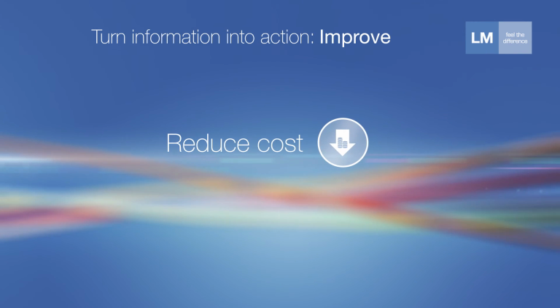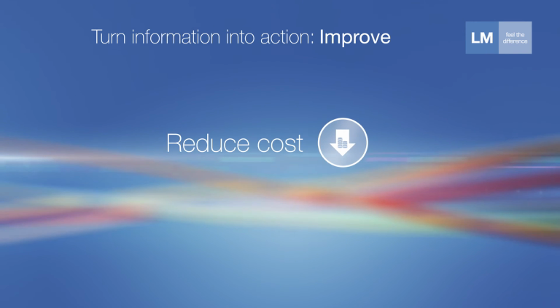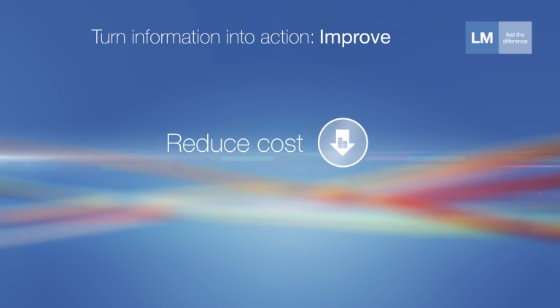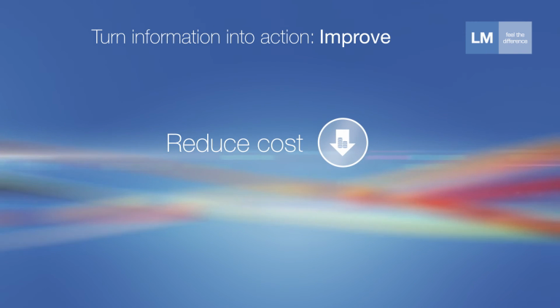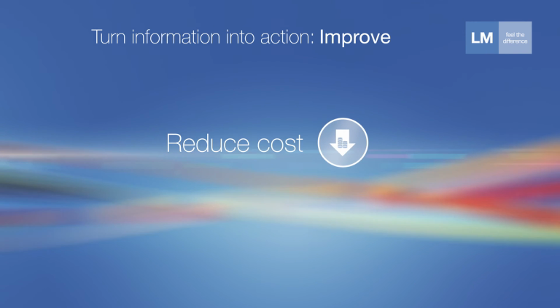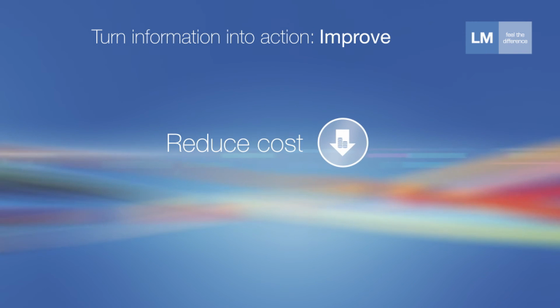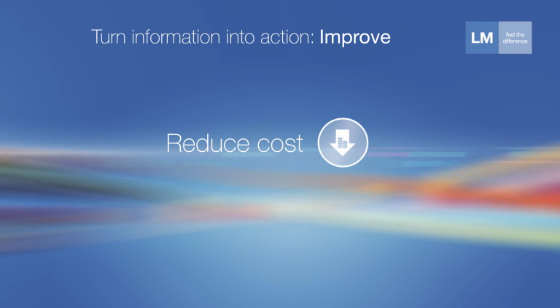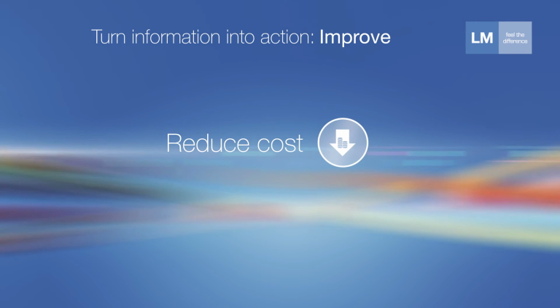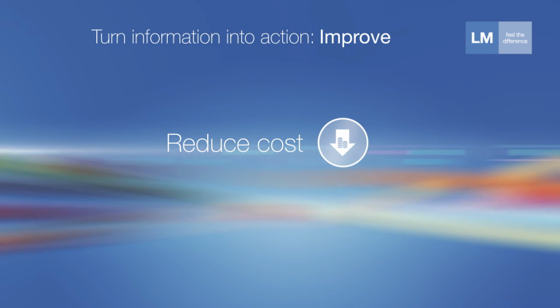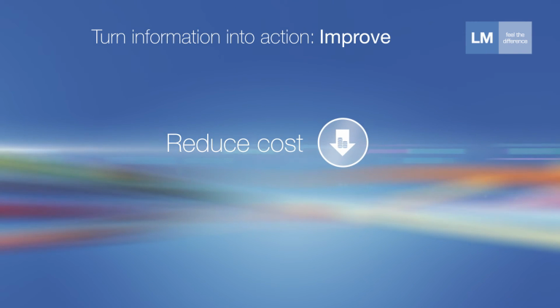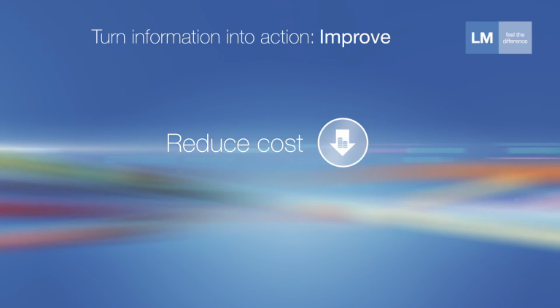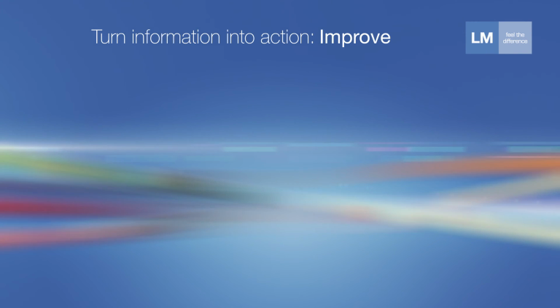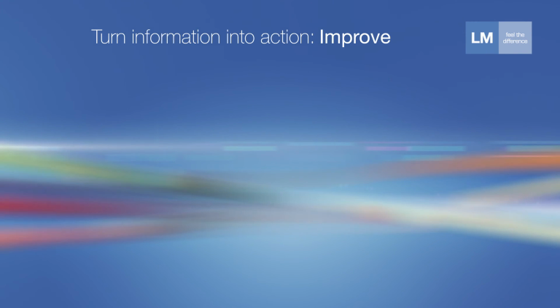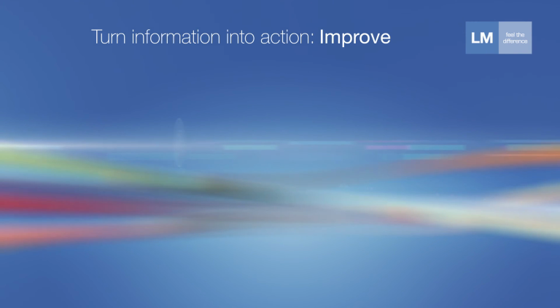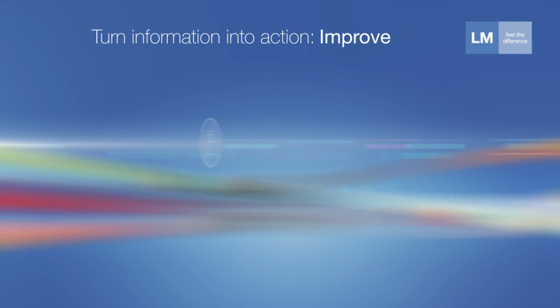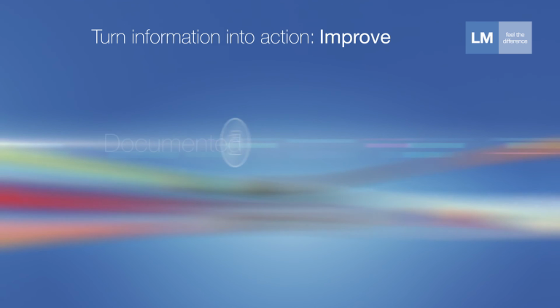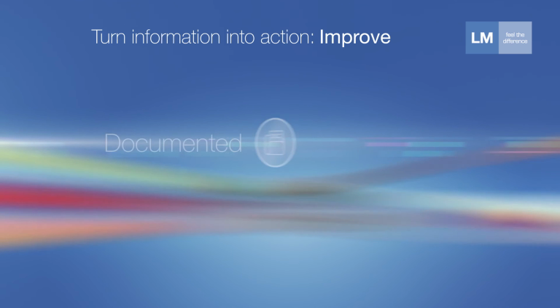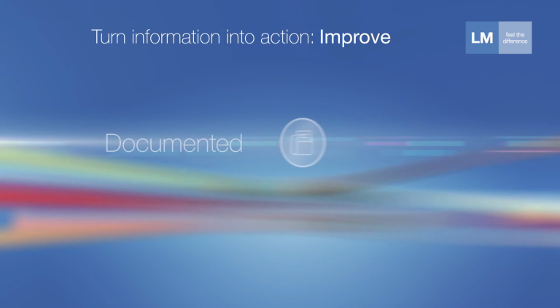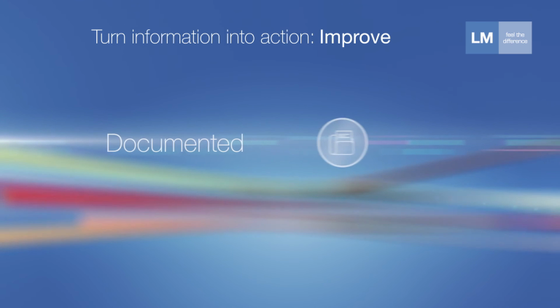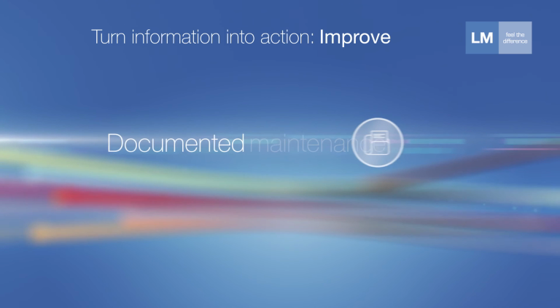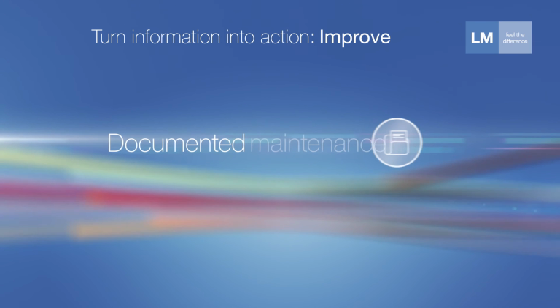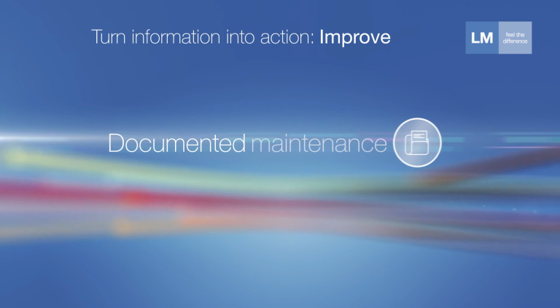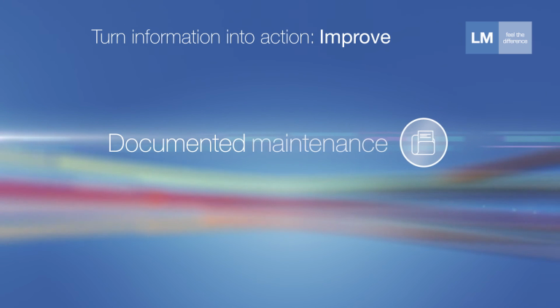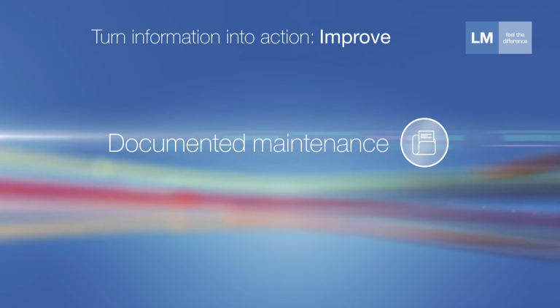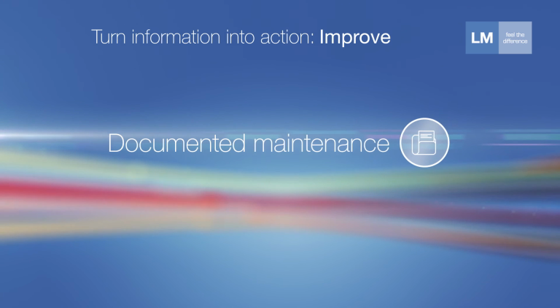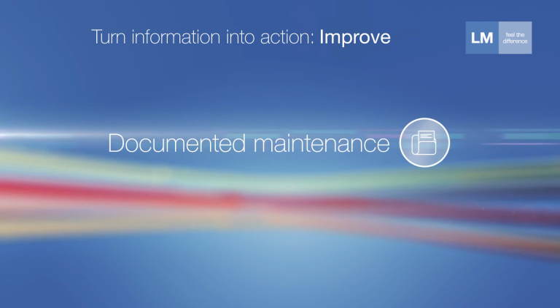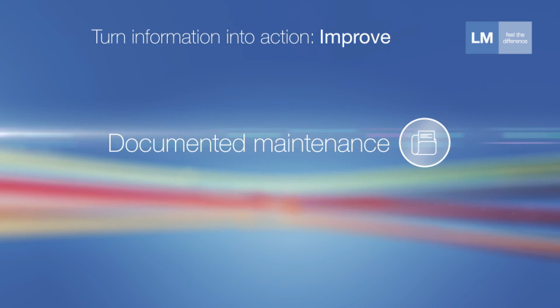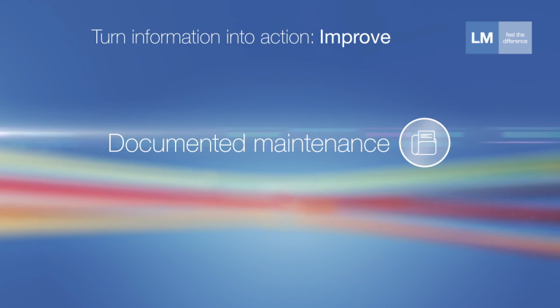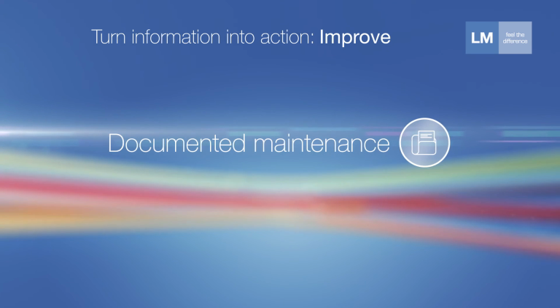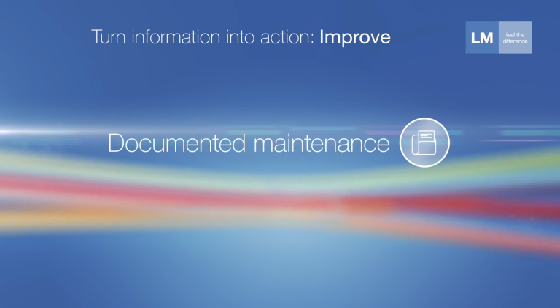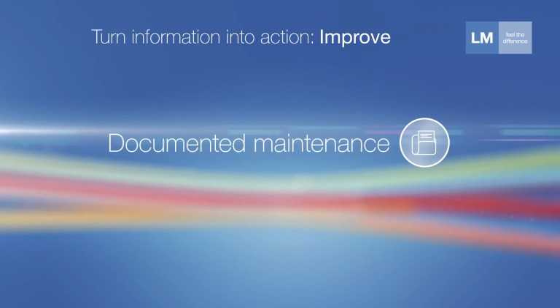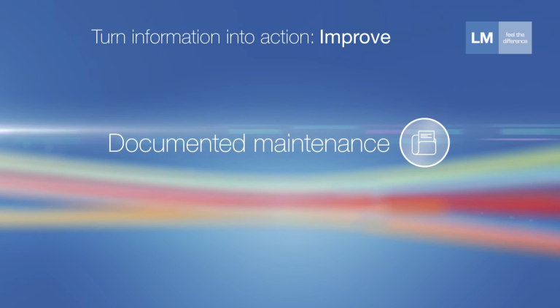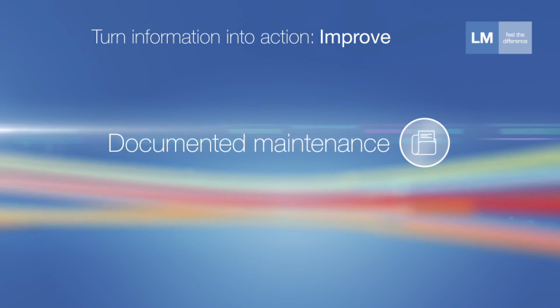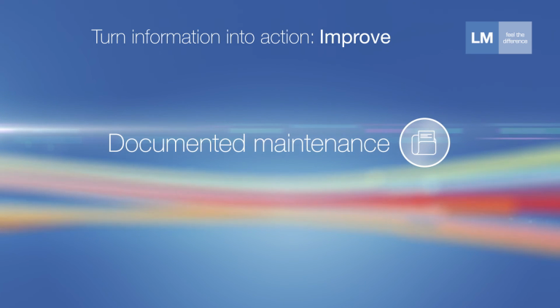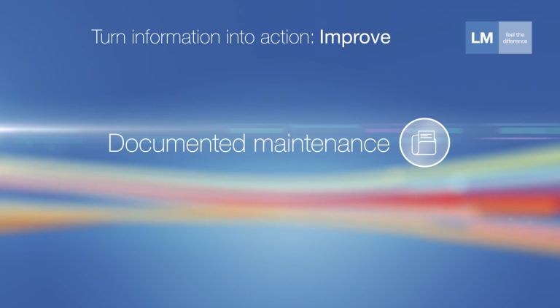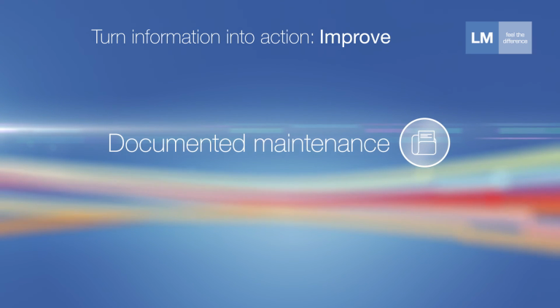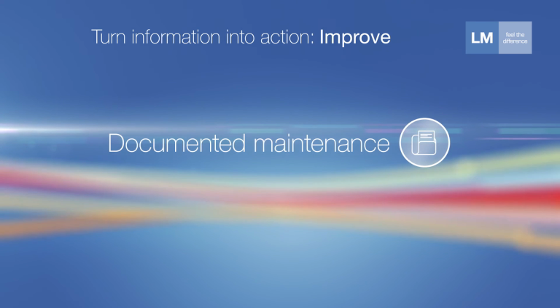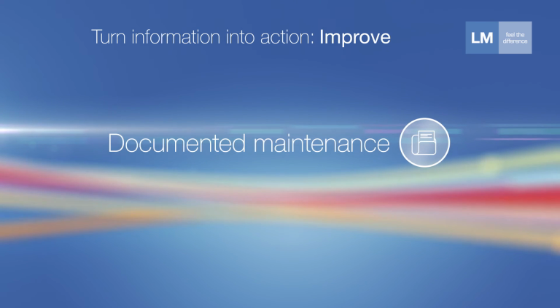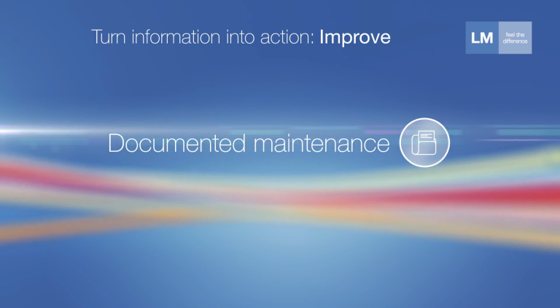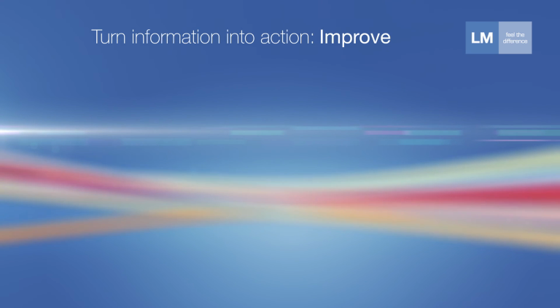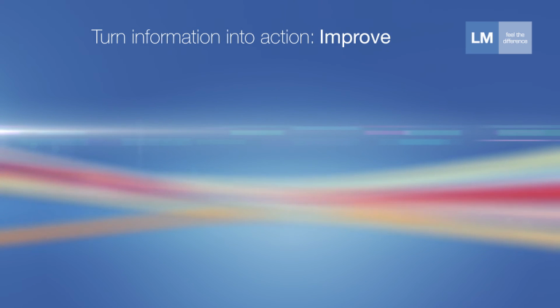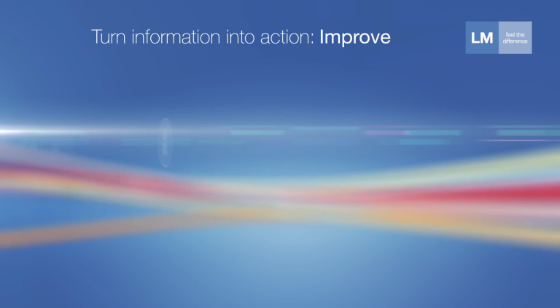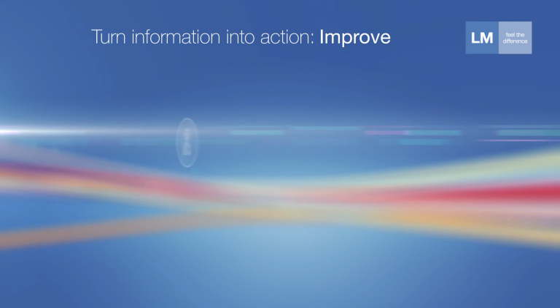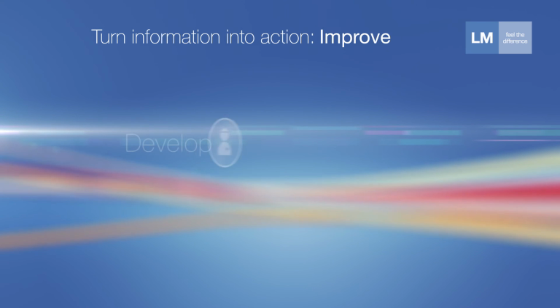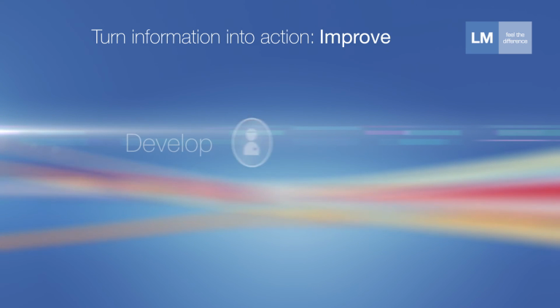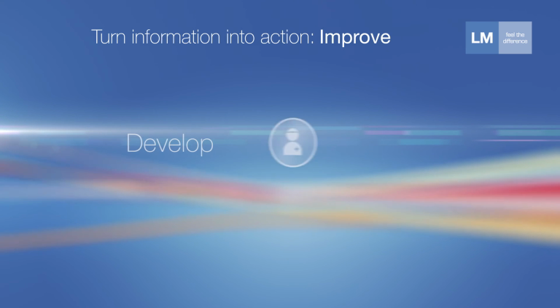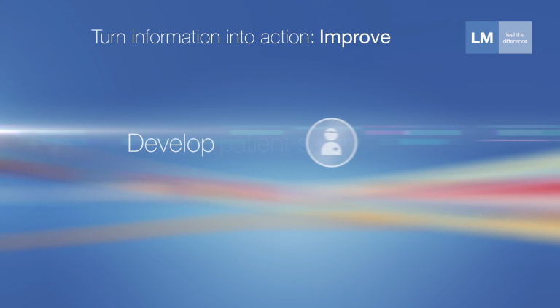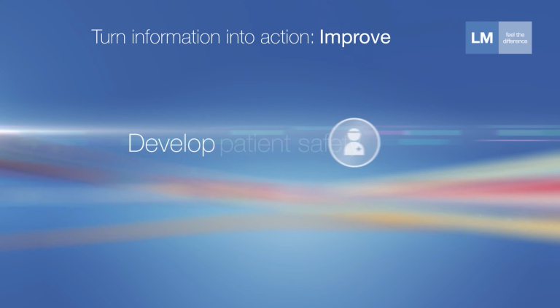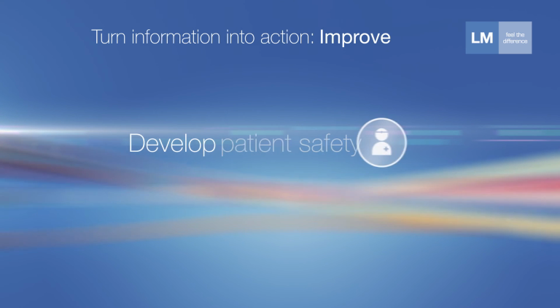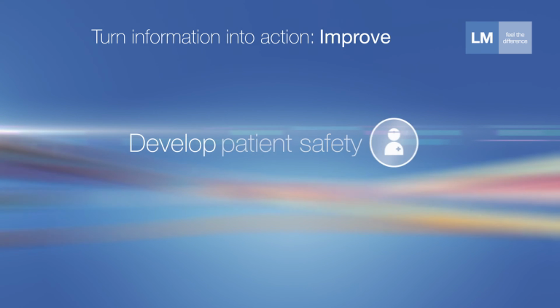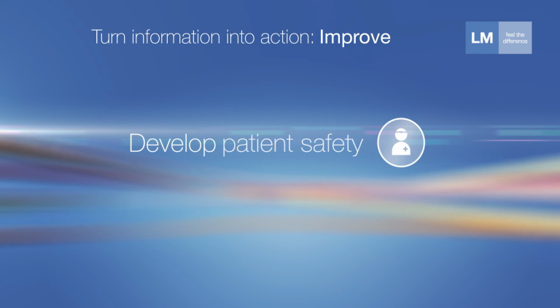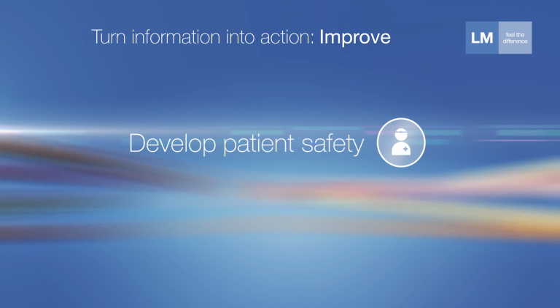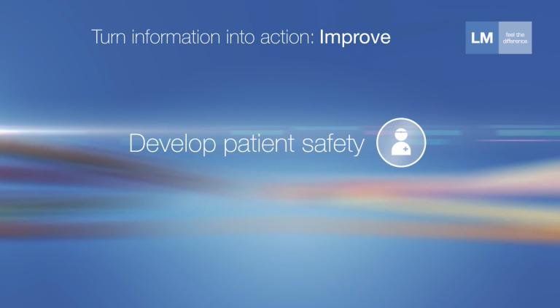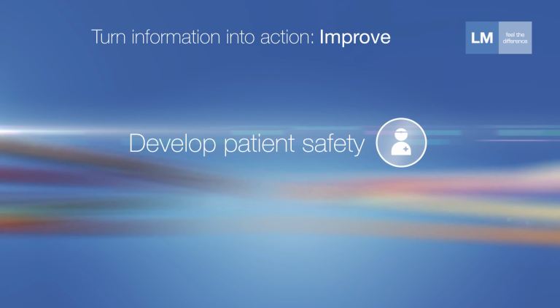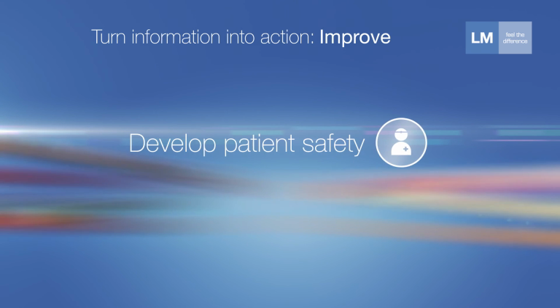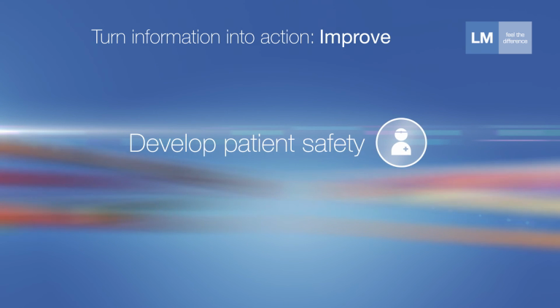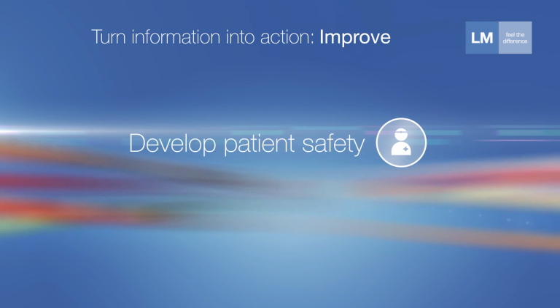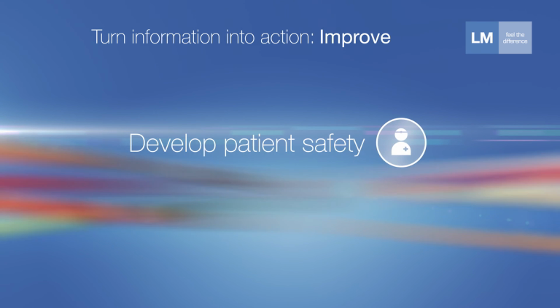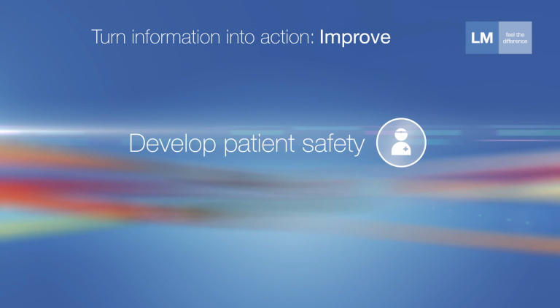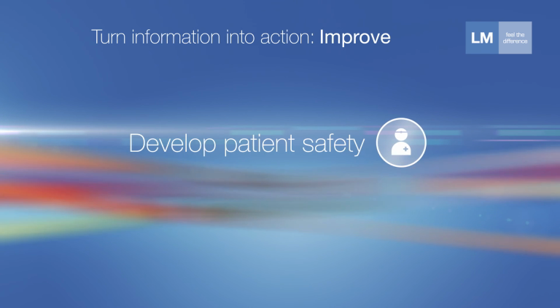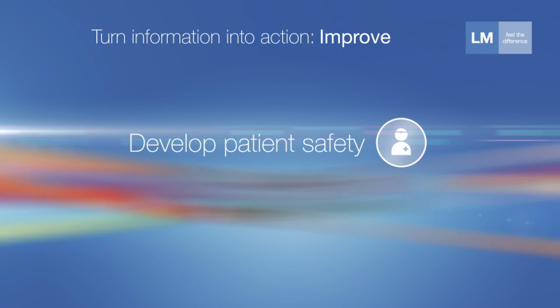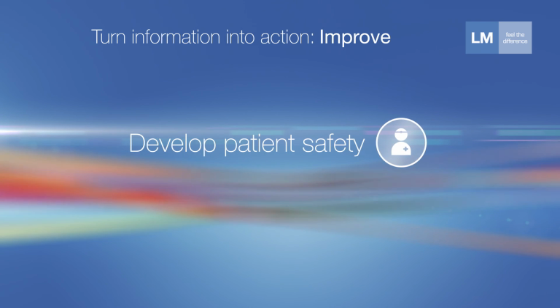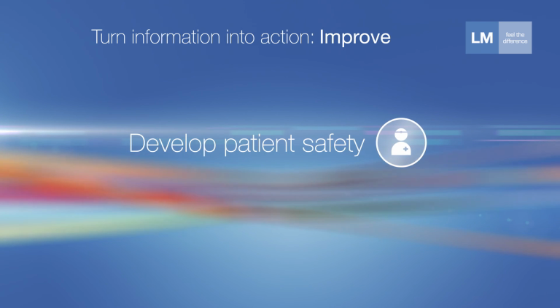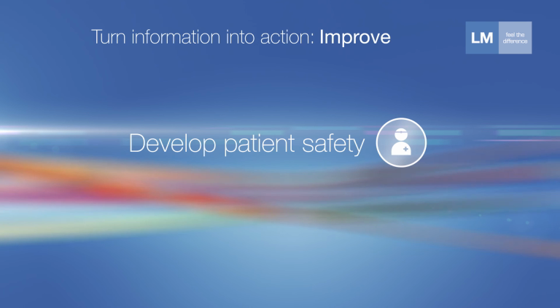Ensuring that only safe and clean materials are used, elevating patient safety to a whole new level.